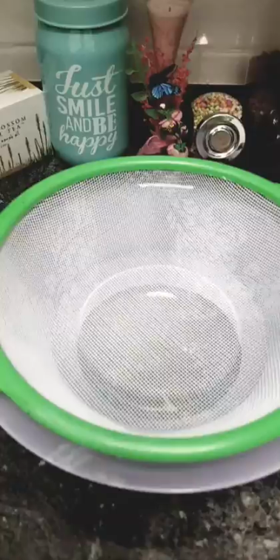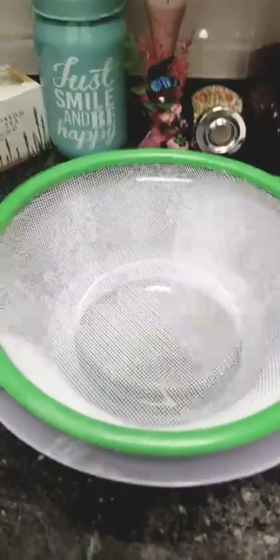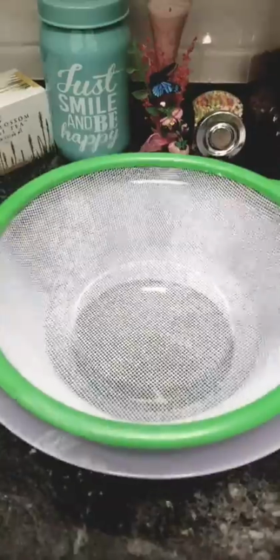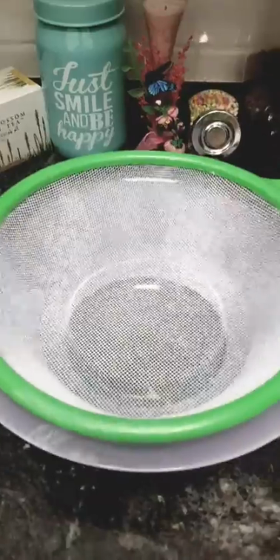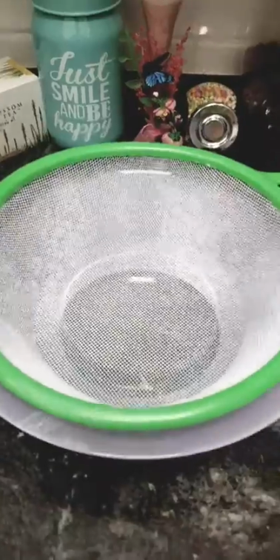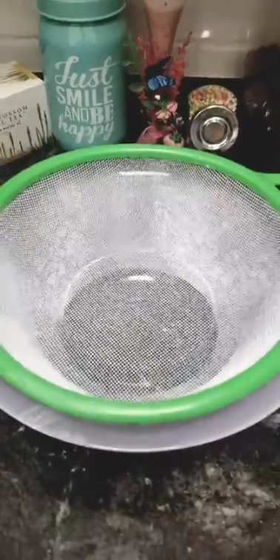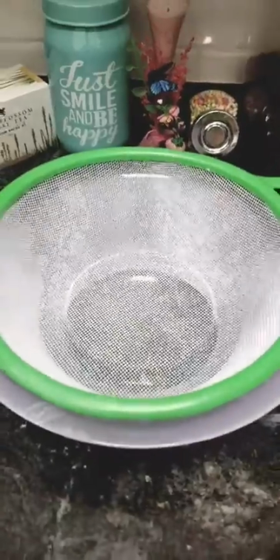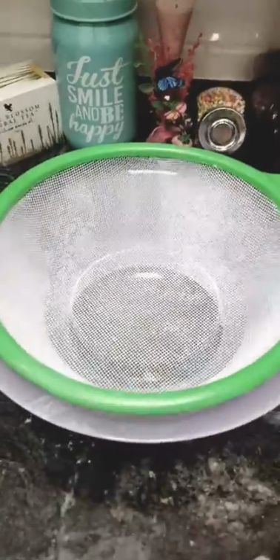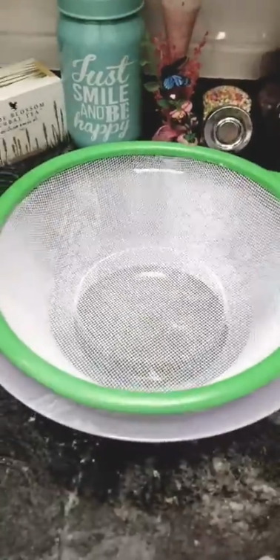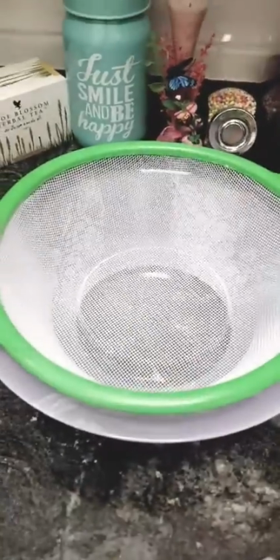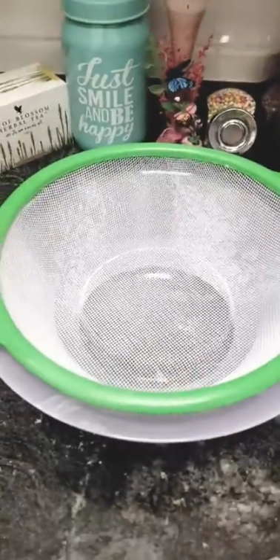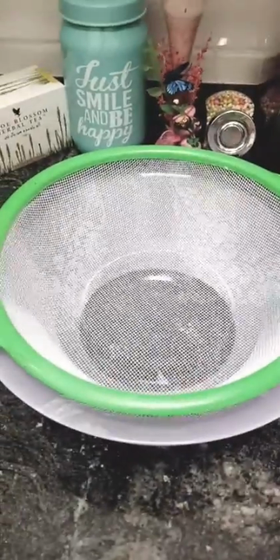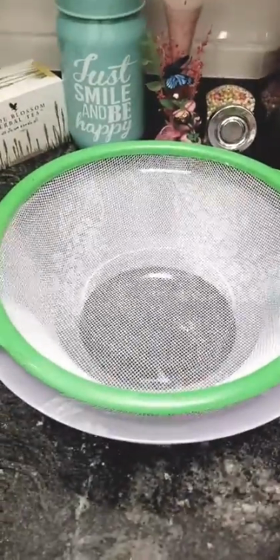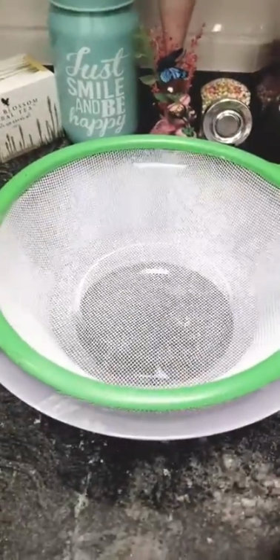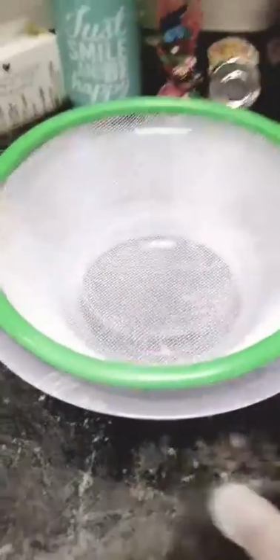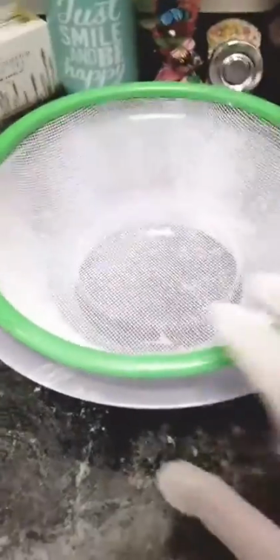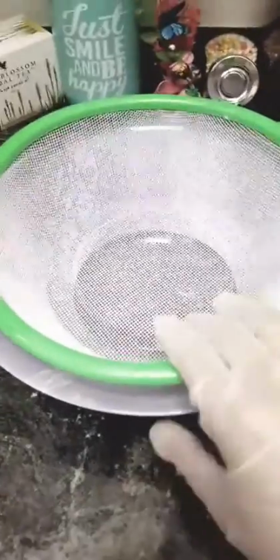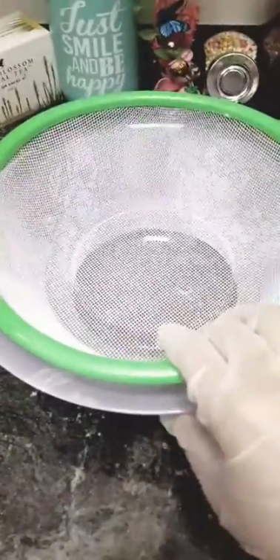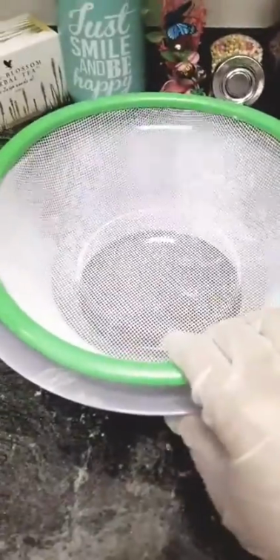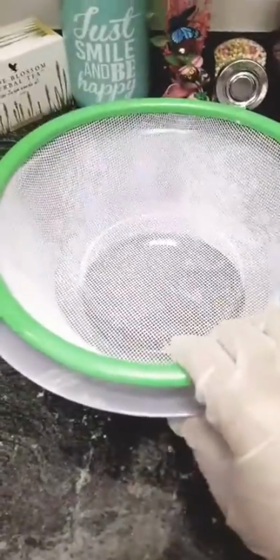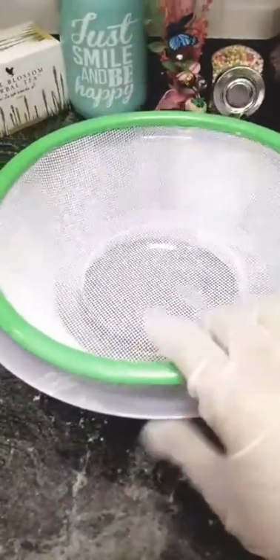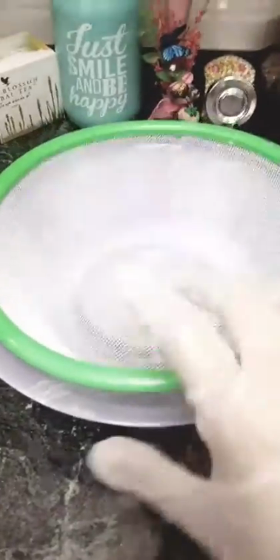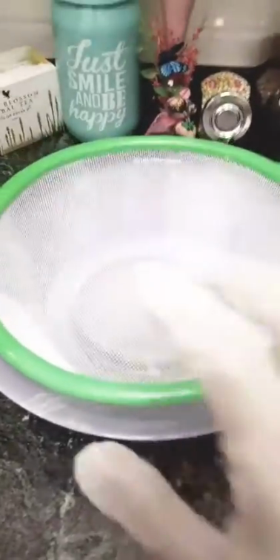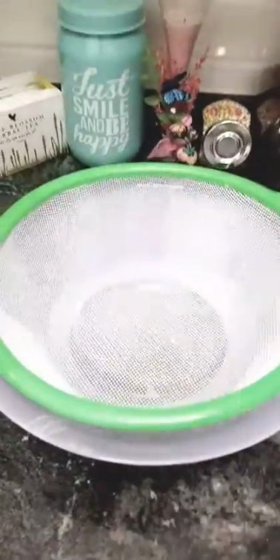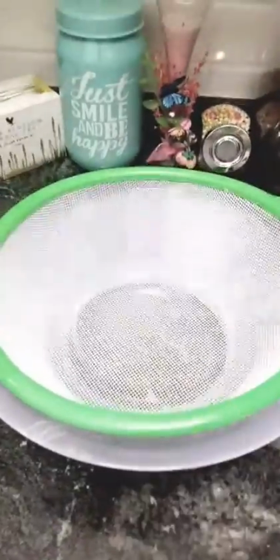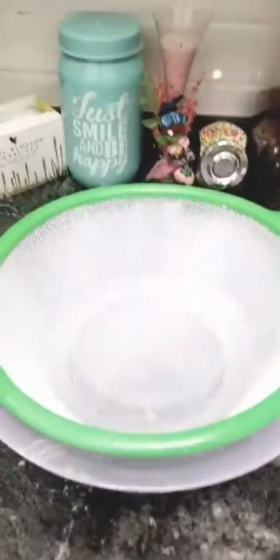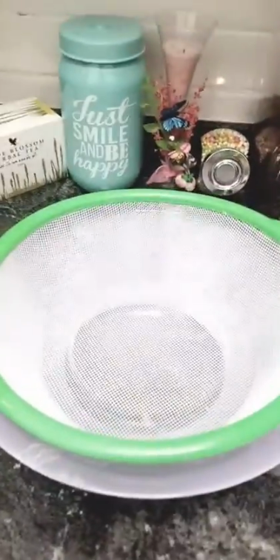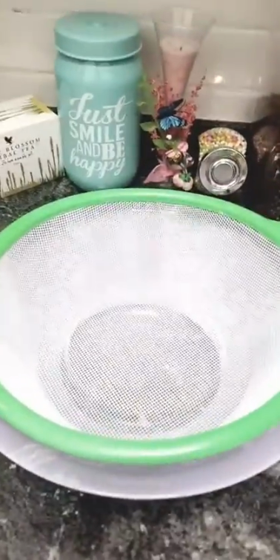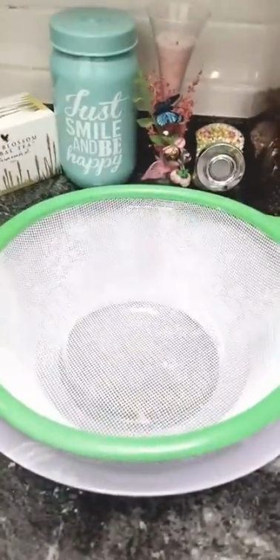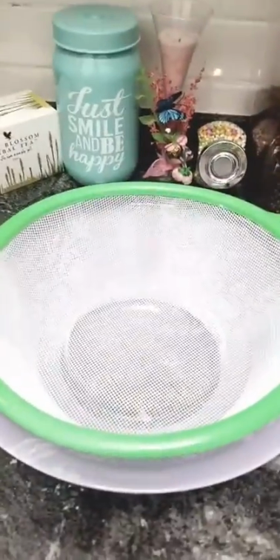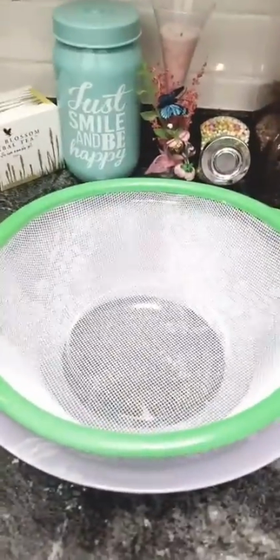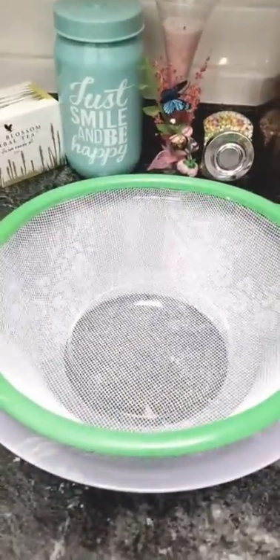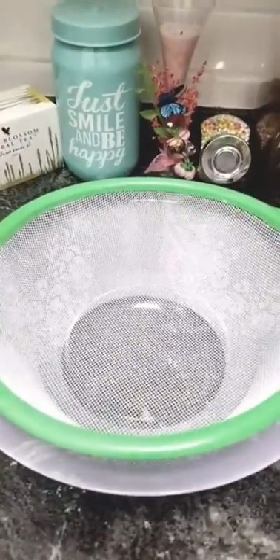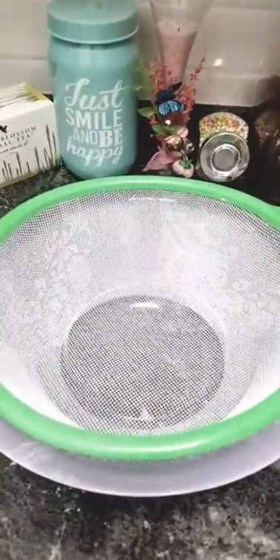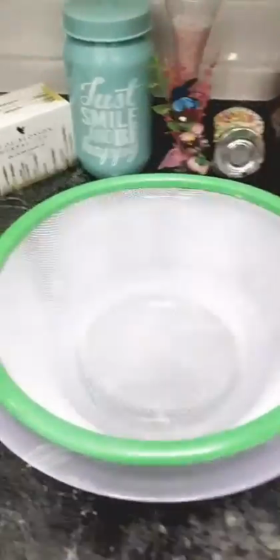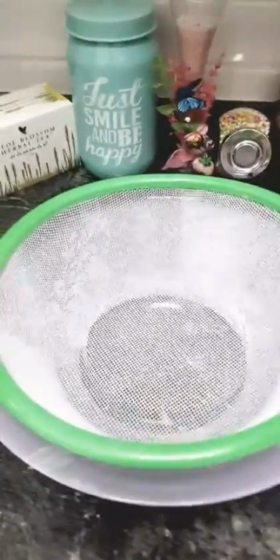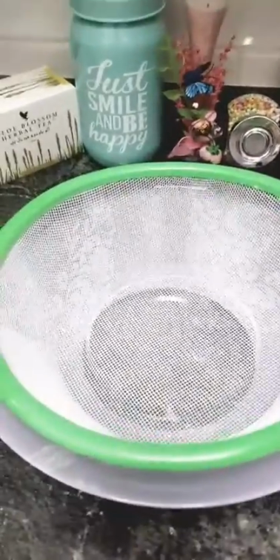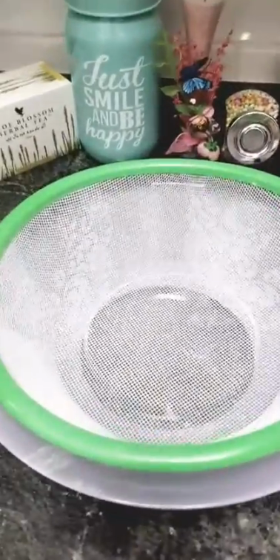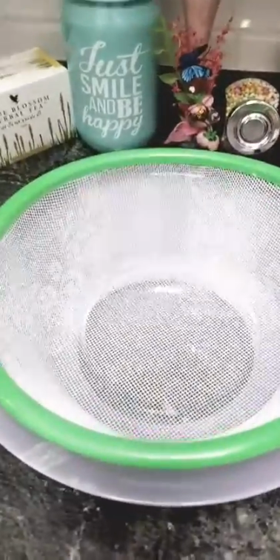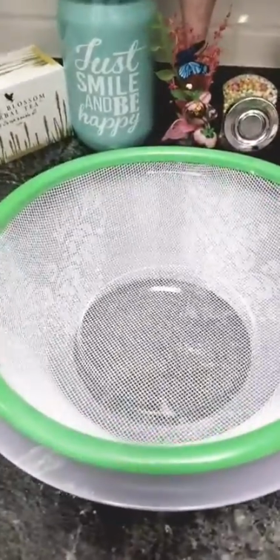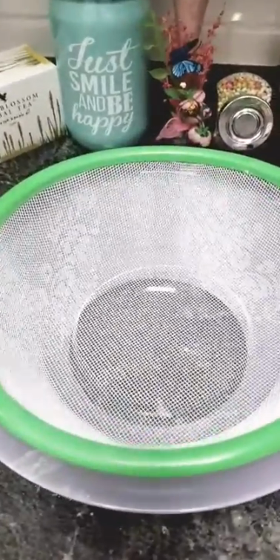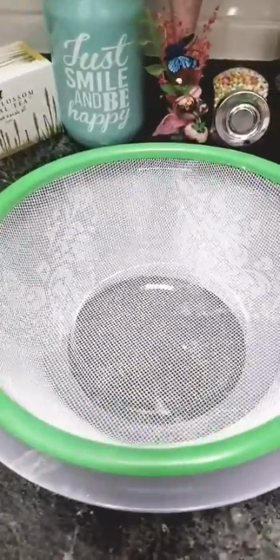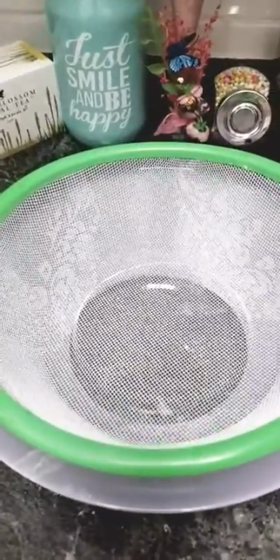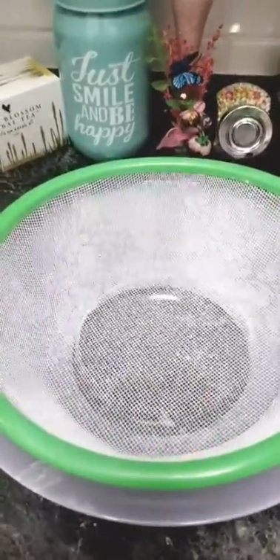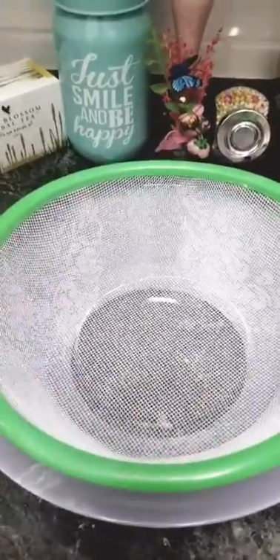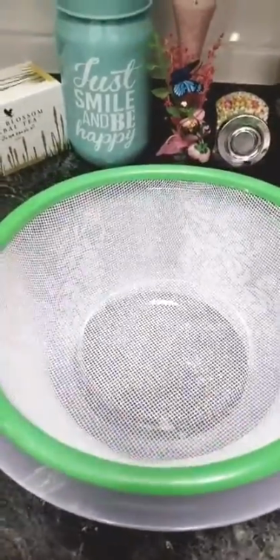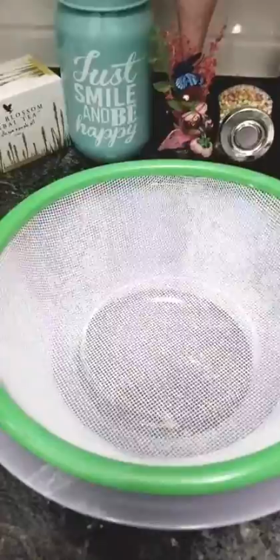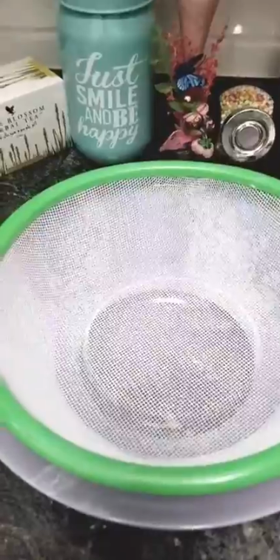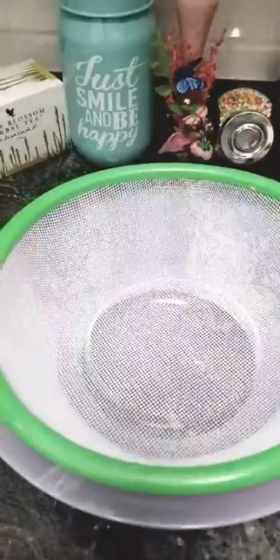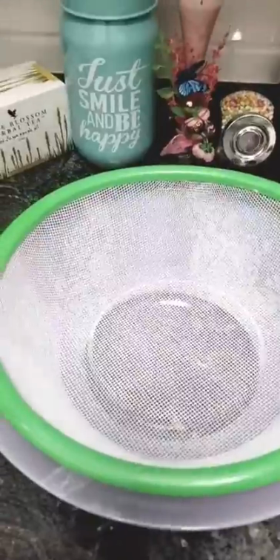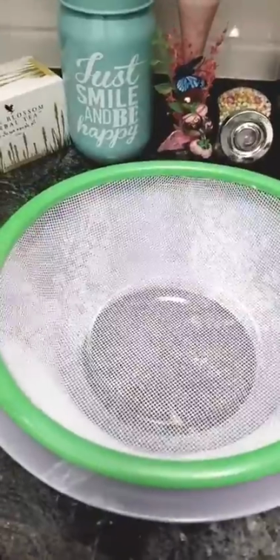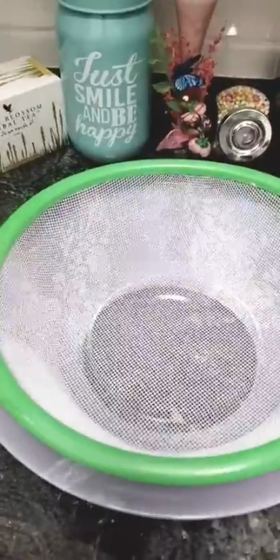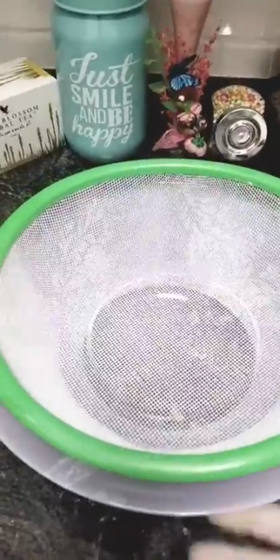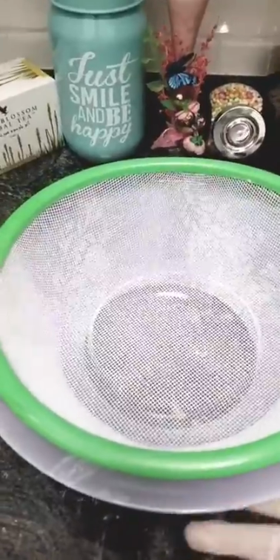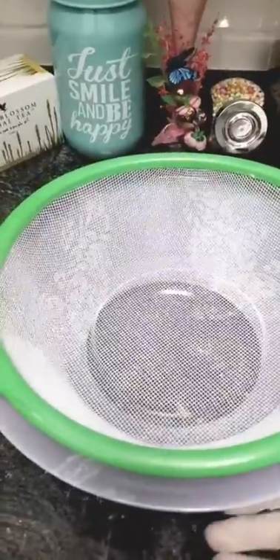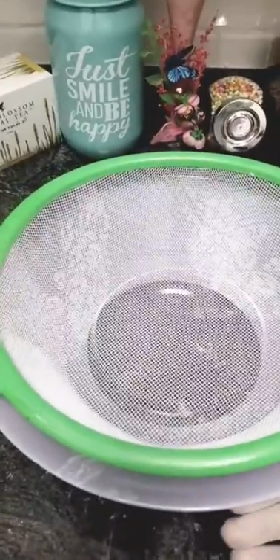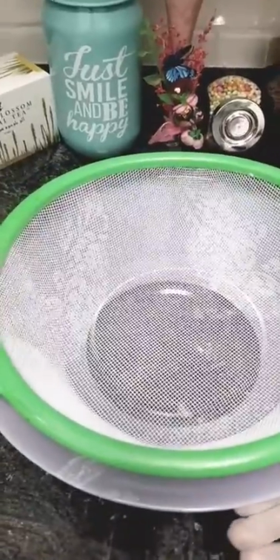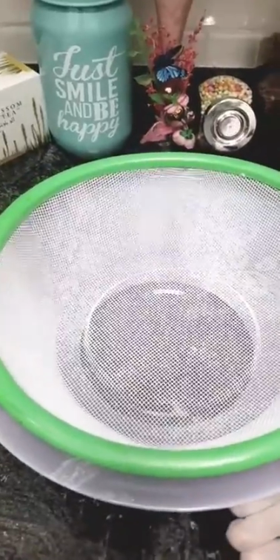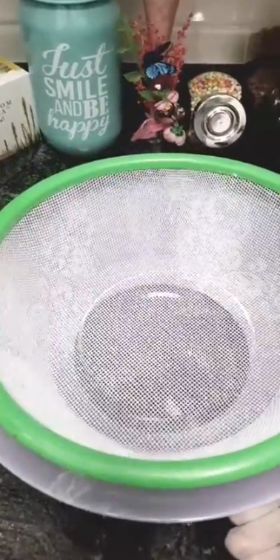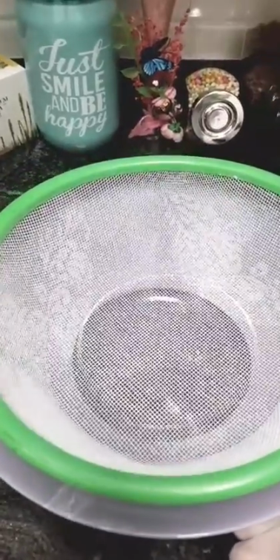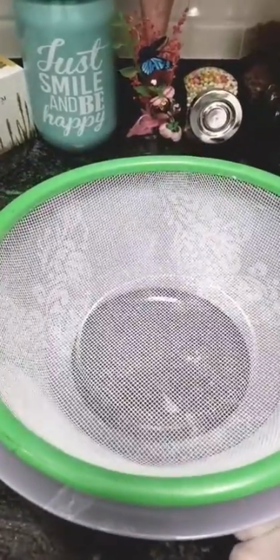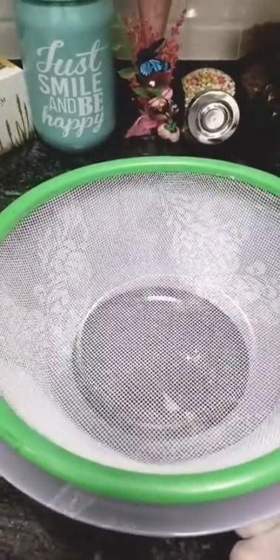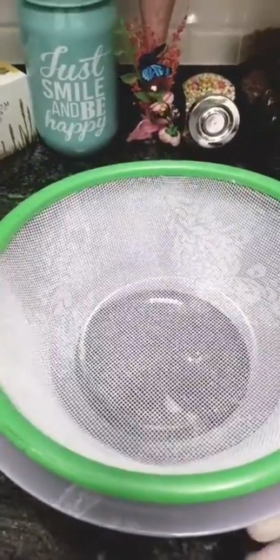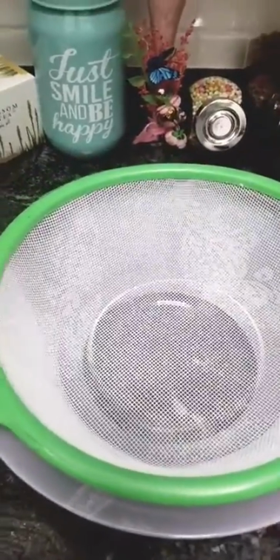Hello viewers, Assalamualaikum. Today we will be making a very special homemade boondi. How can you make it?